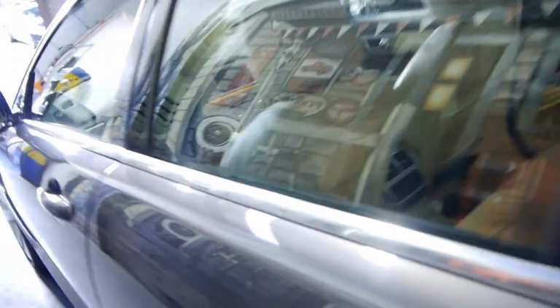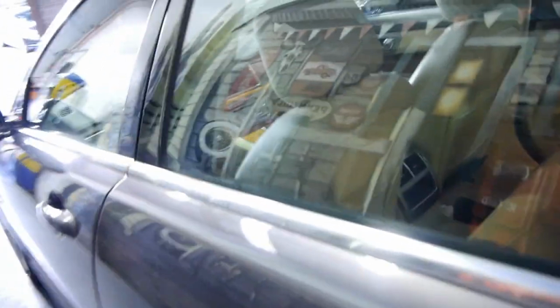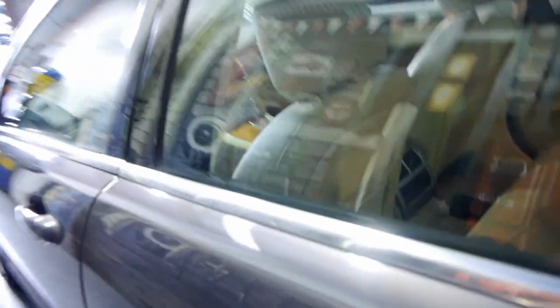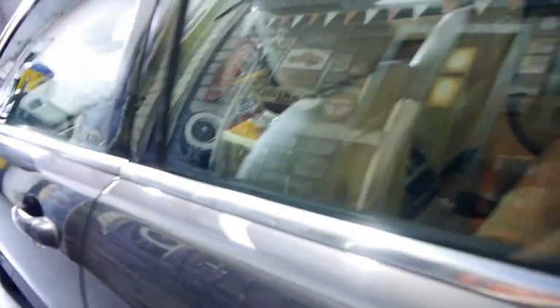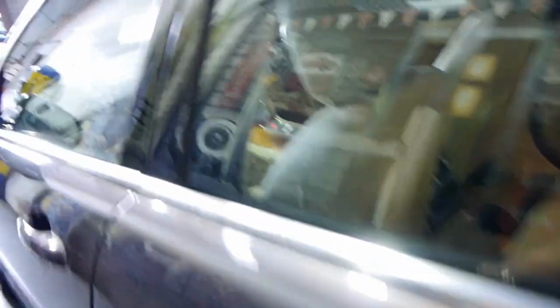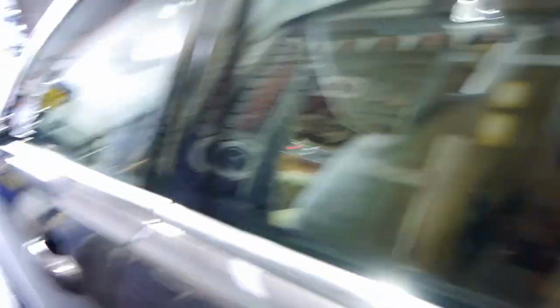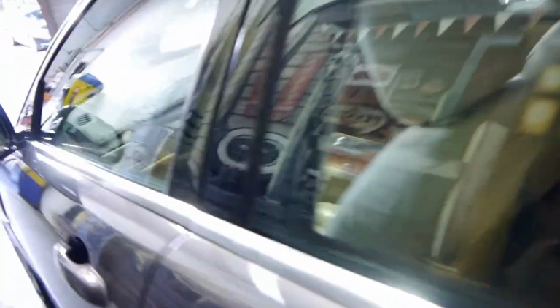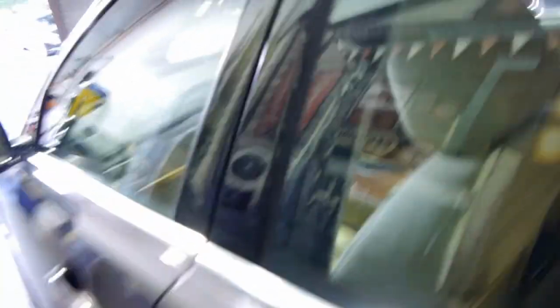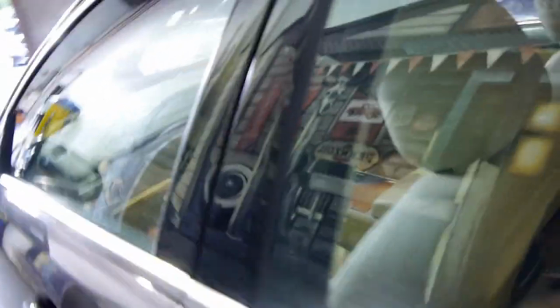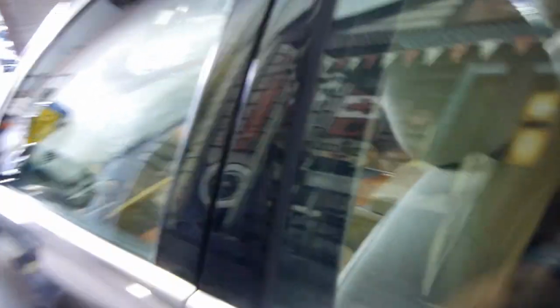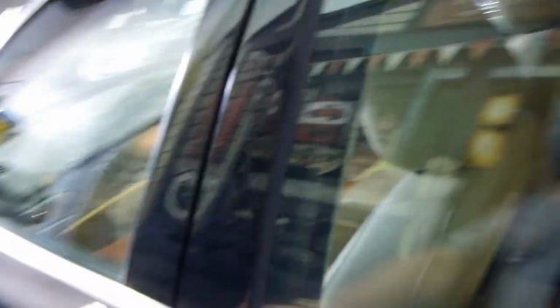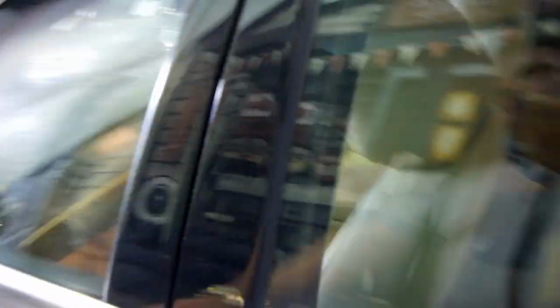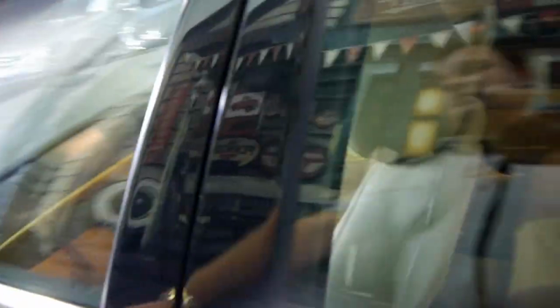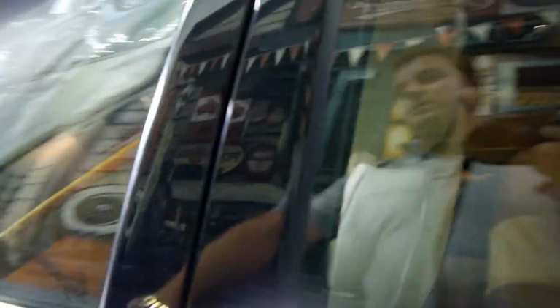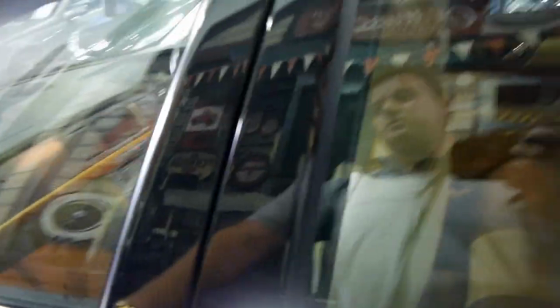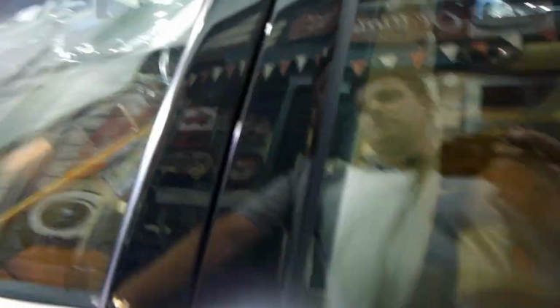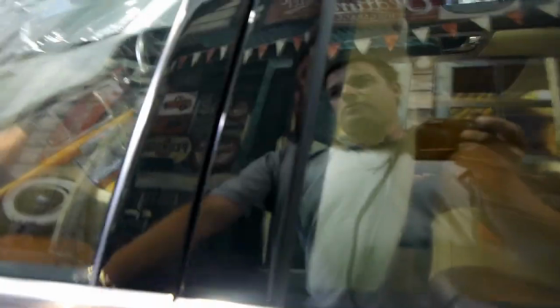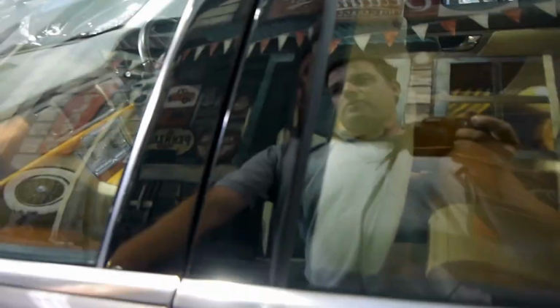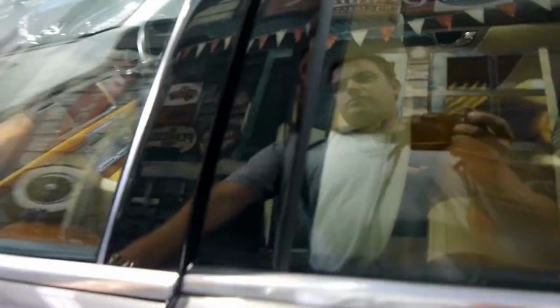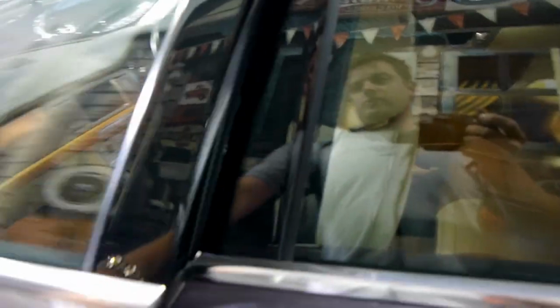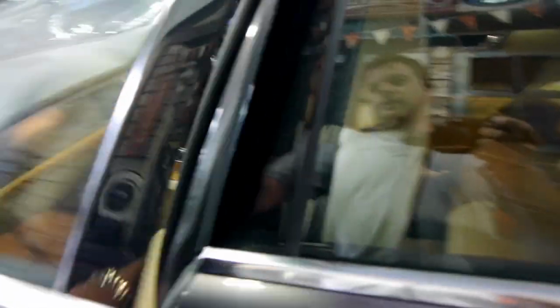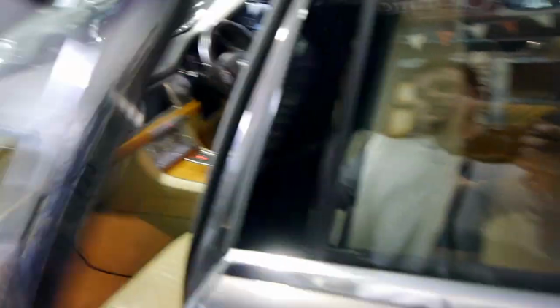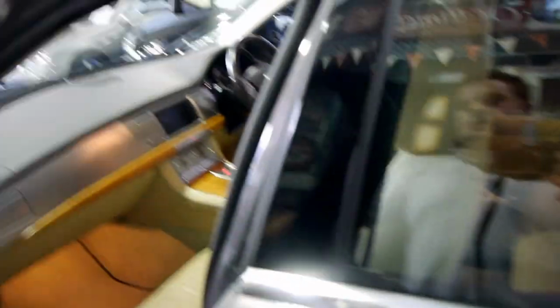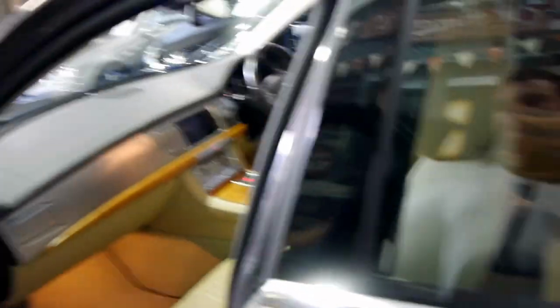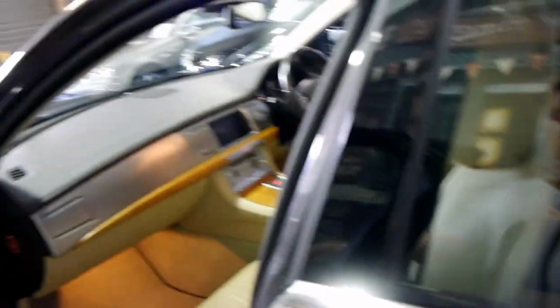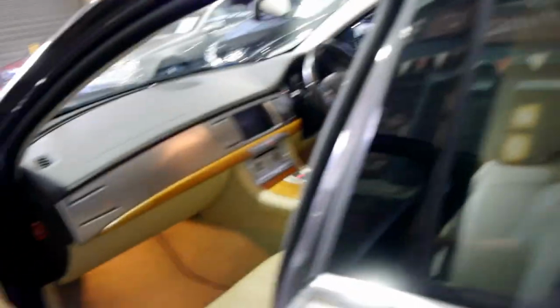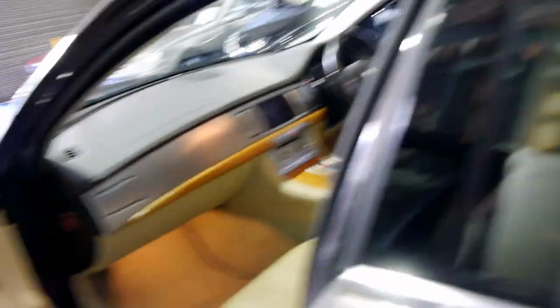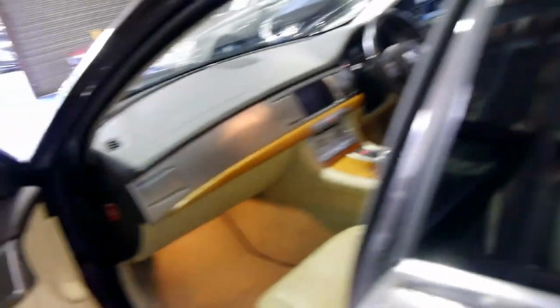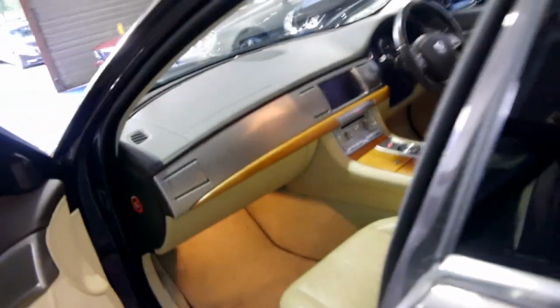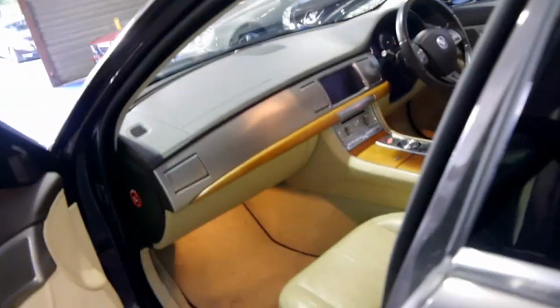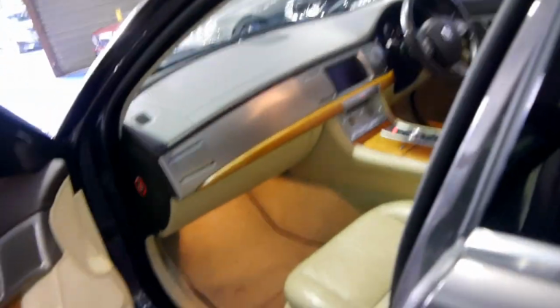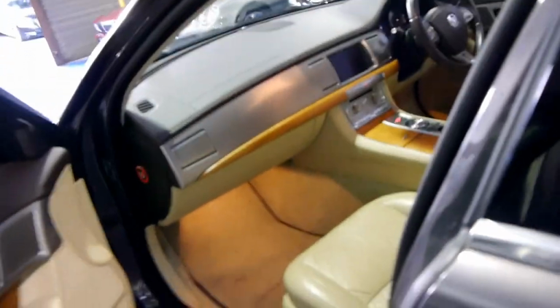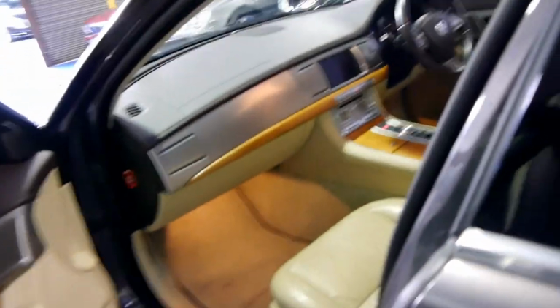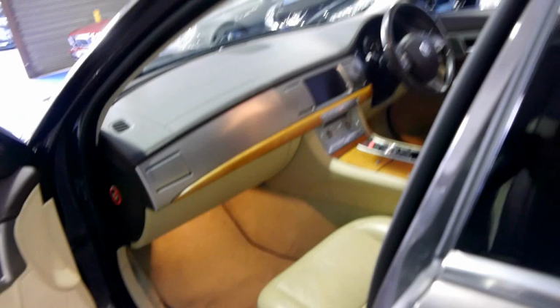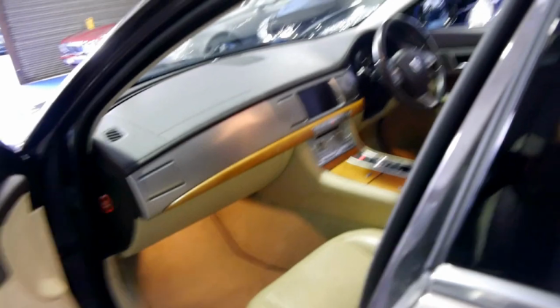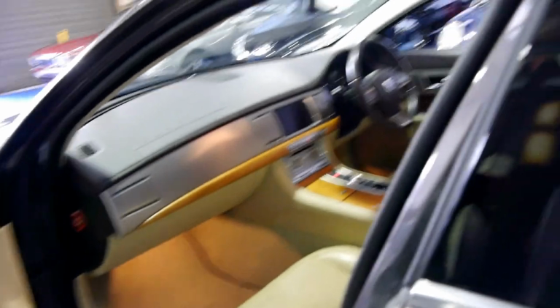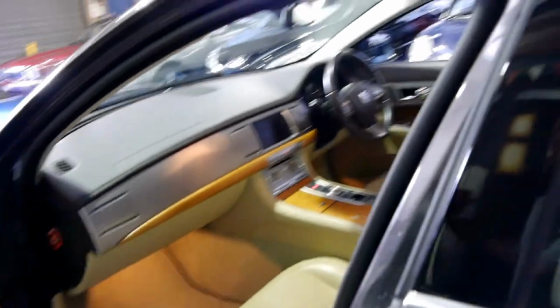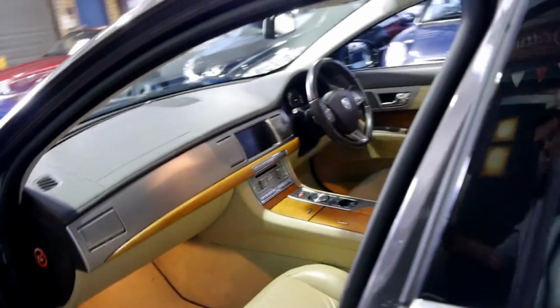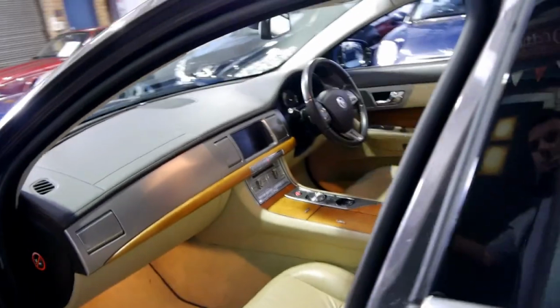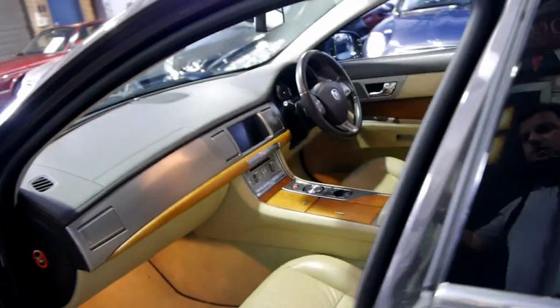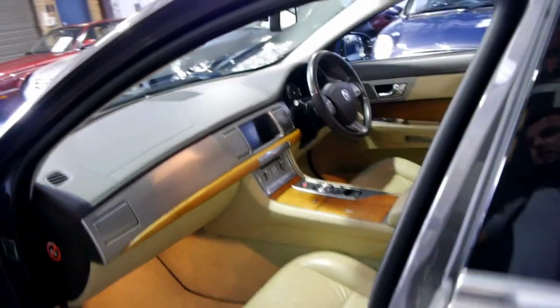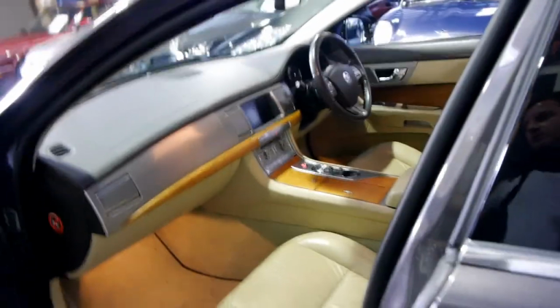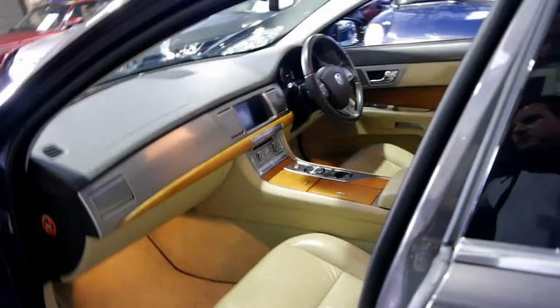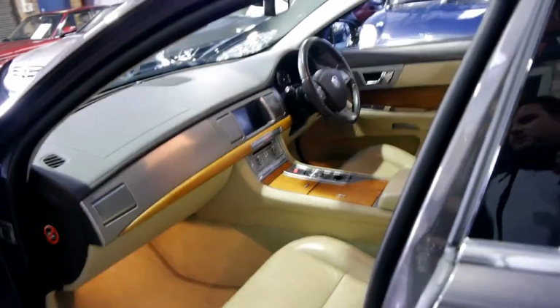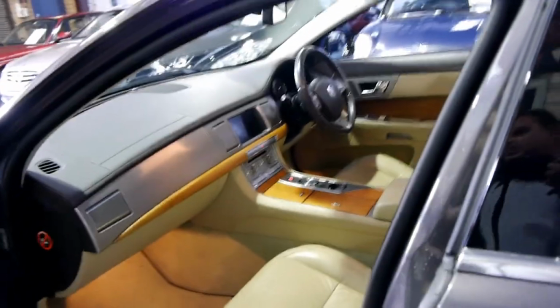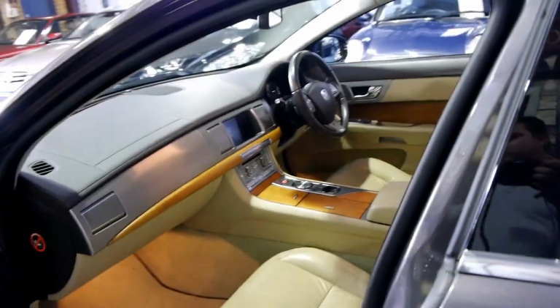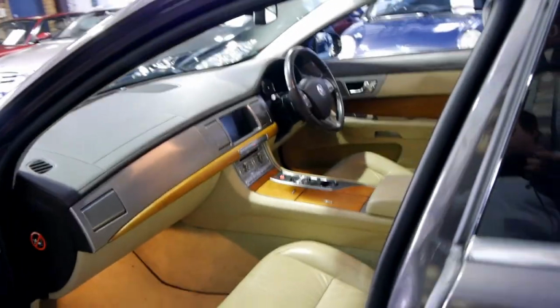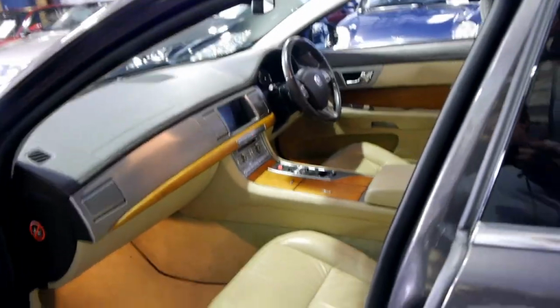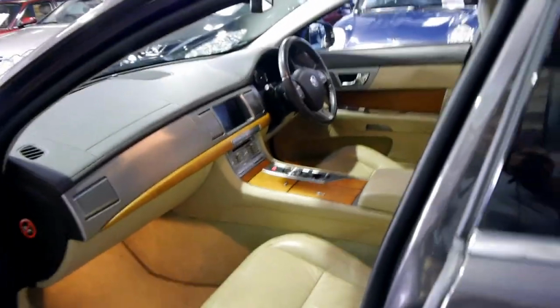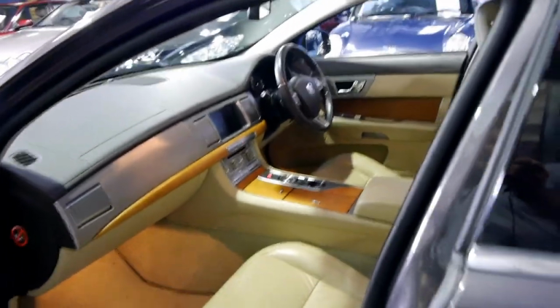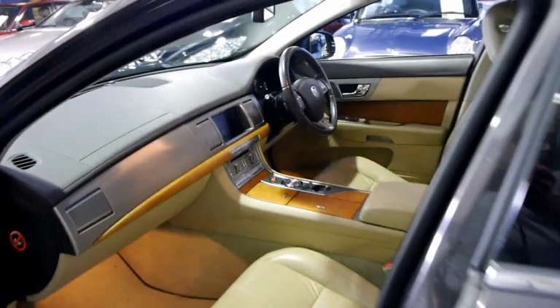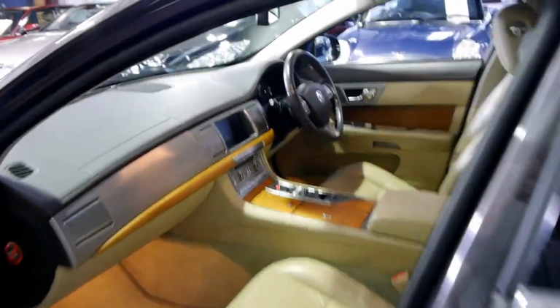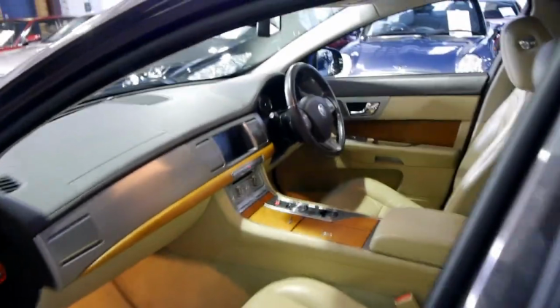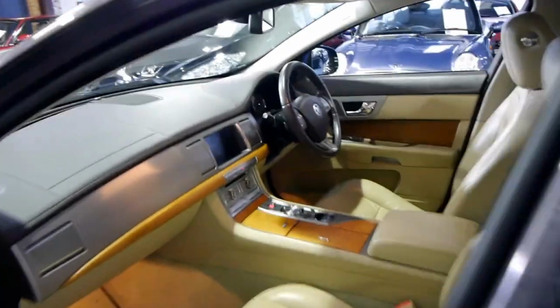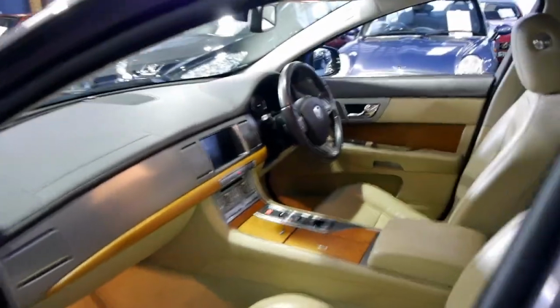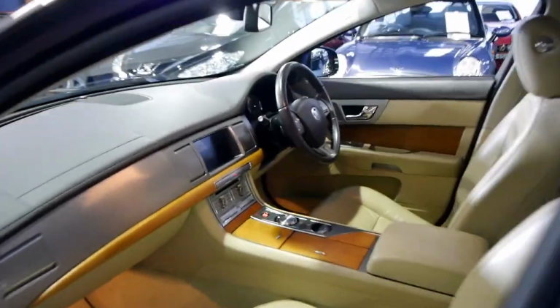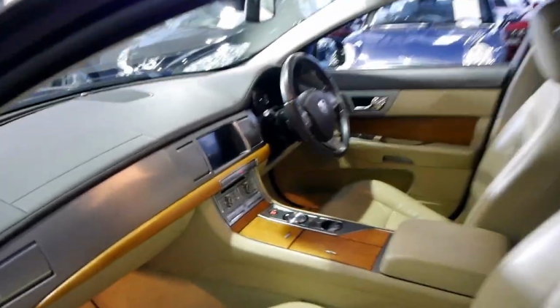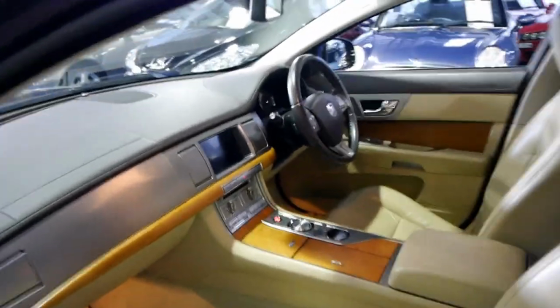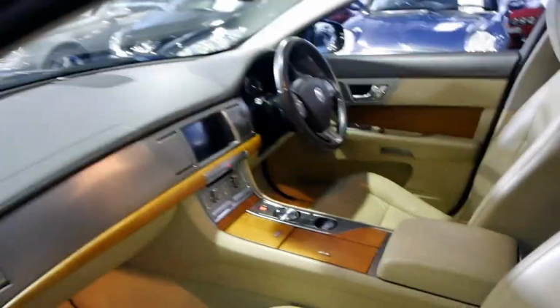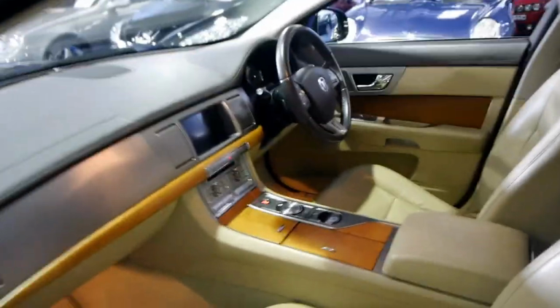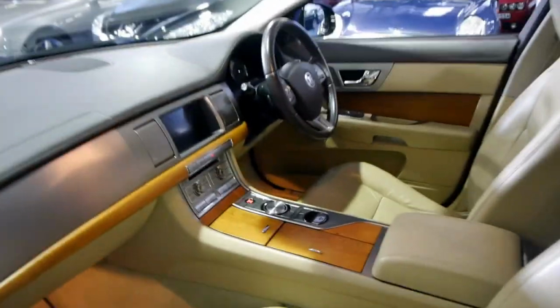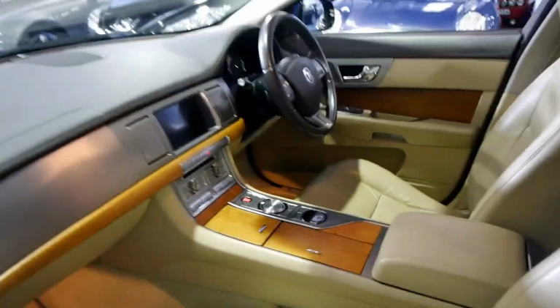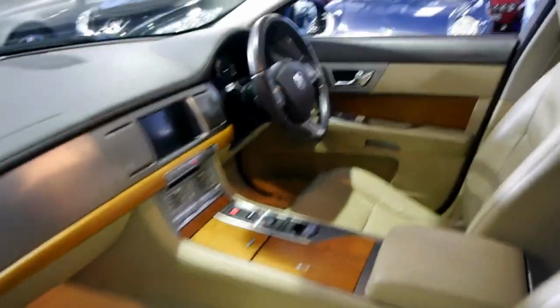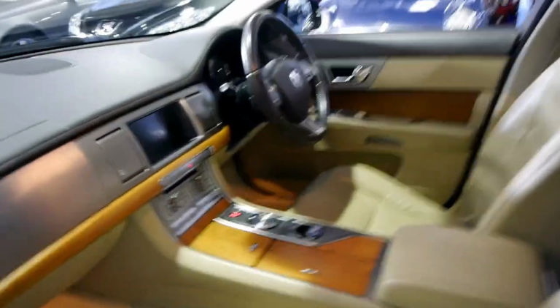So if you are looking for a Jaguar, especially if you're looking for an XF, you really can't go past this car. It's such a fantastic car in the diesel.